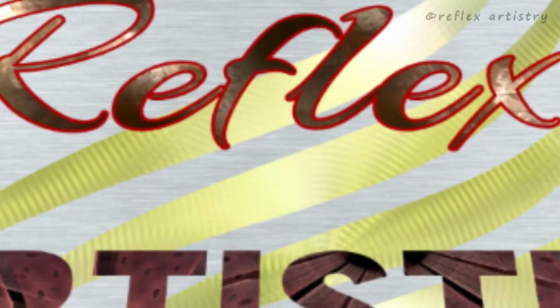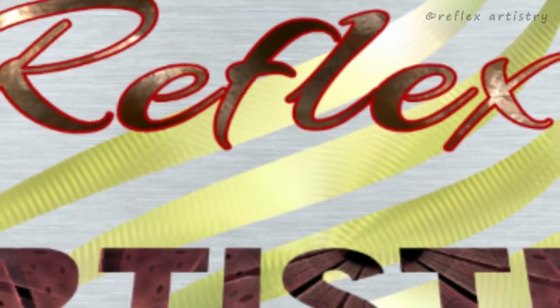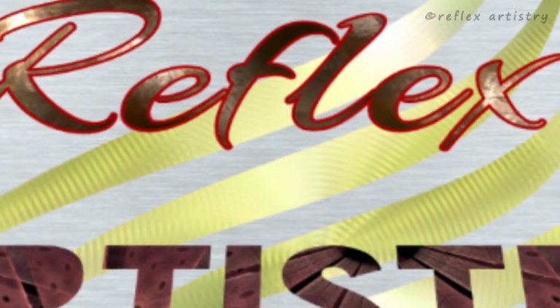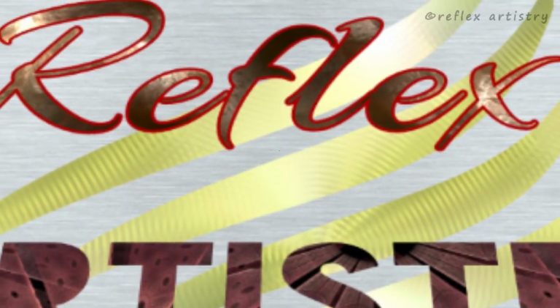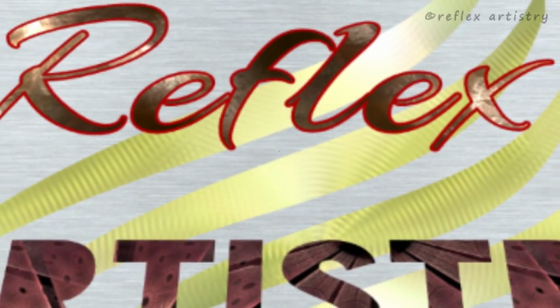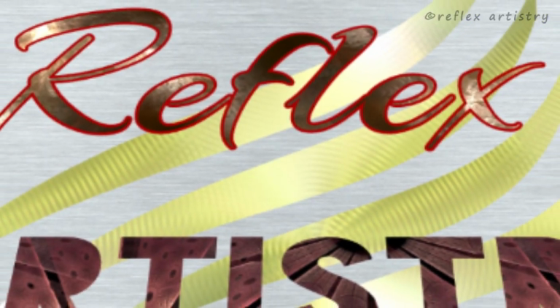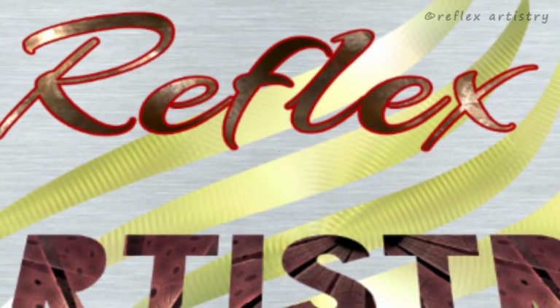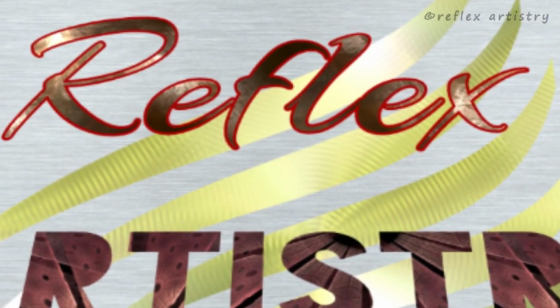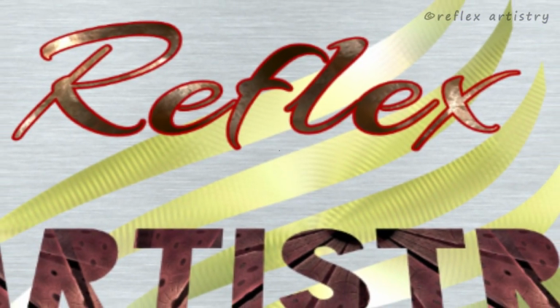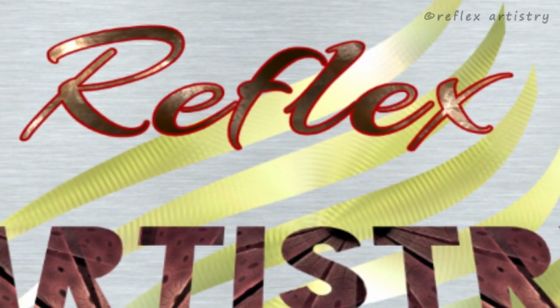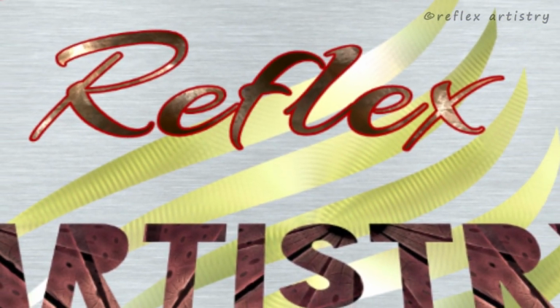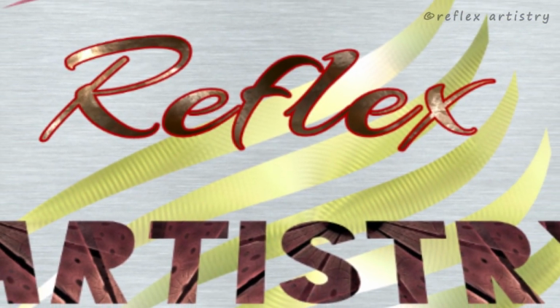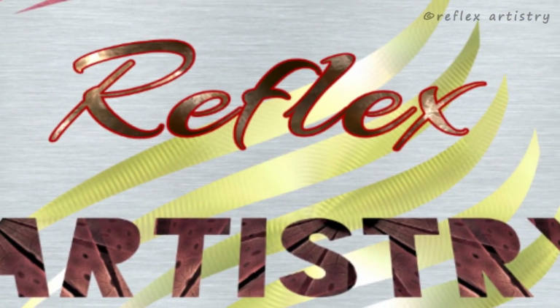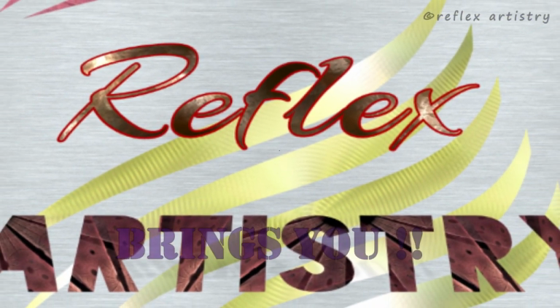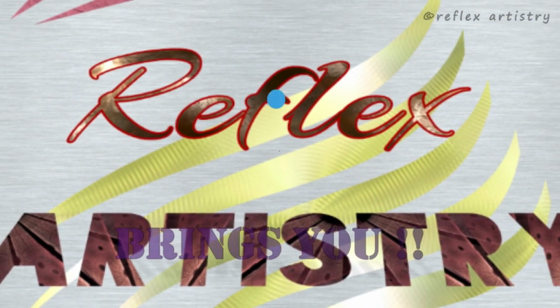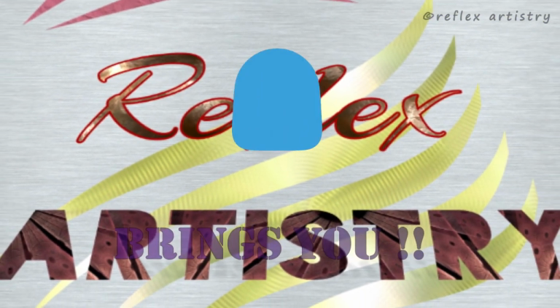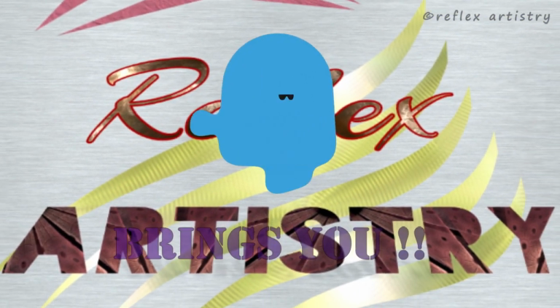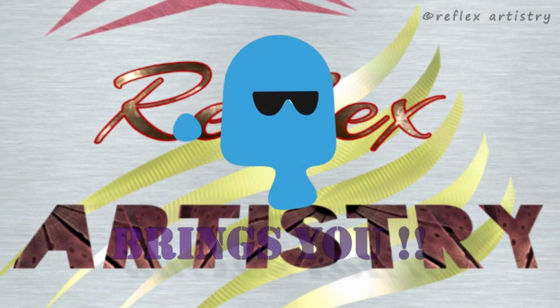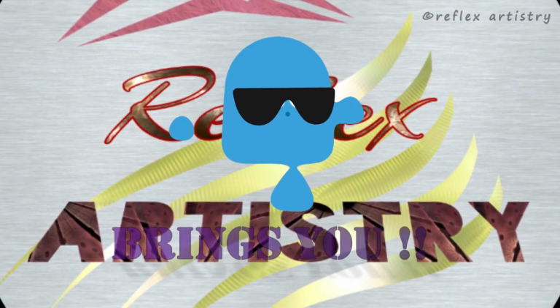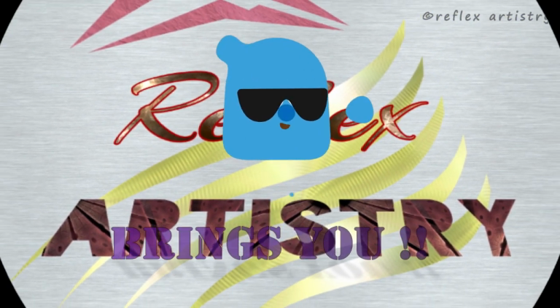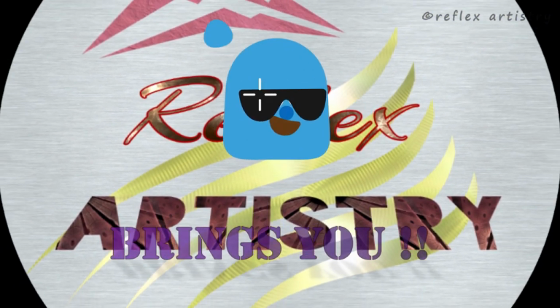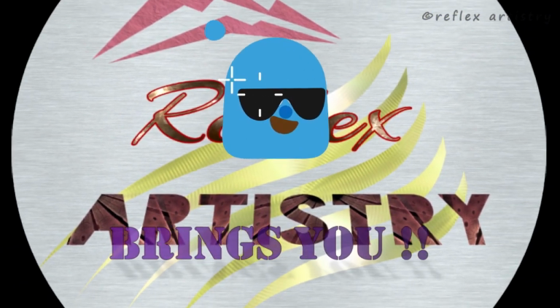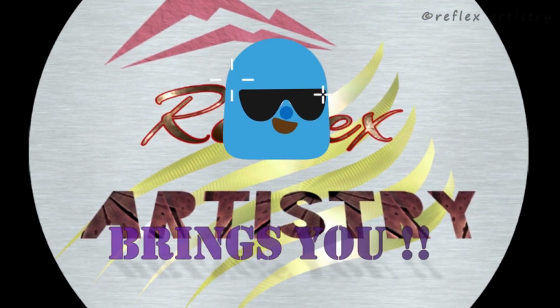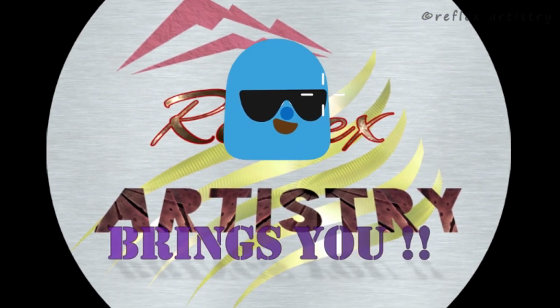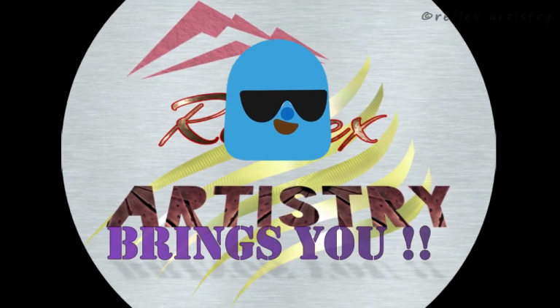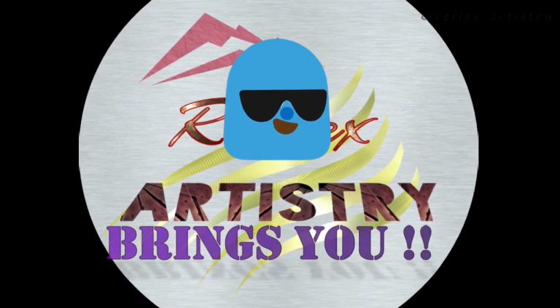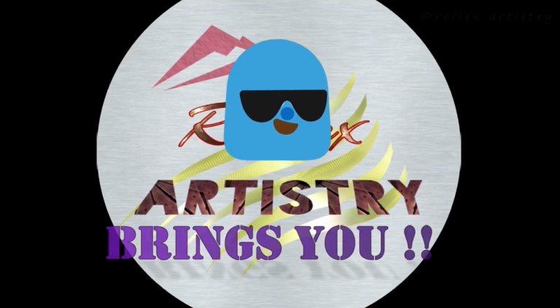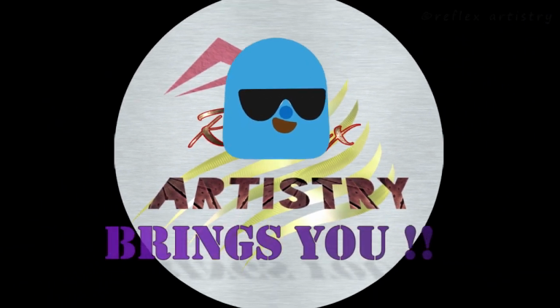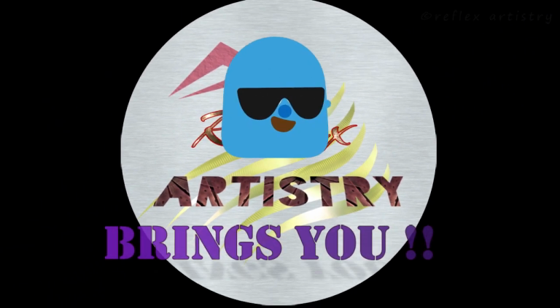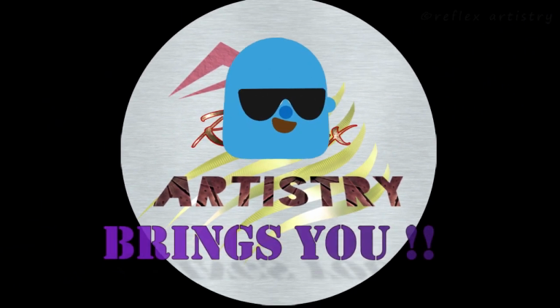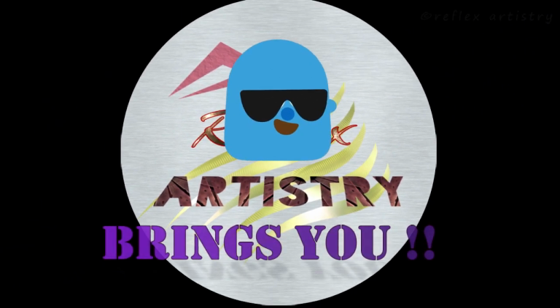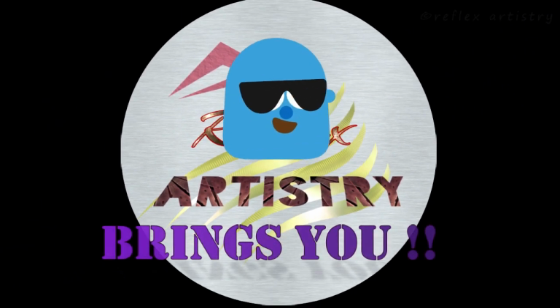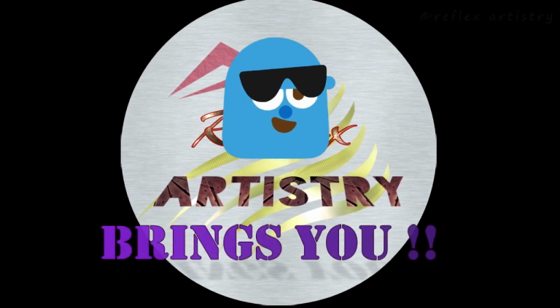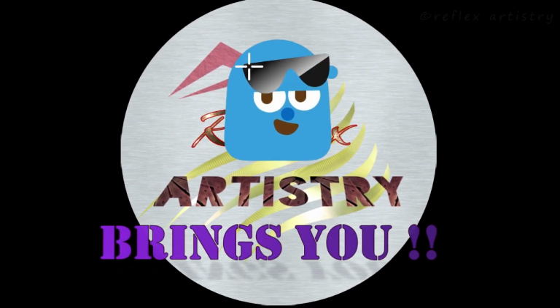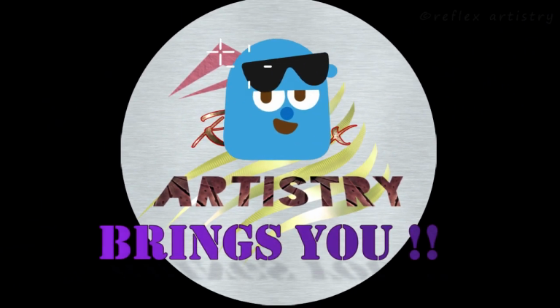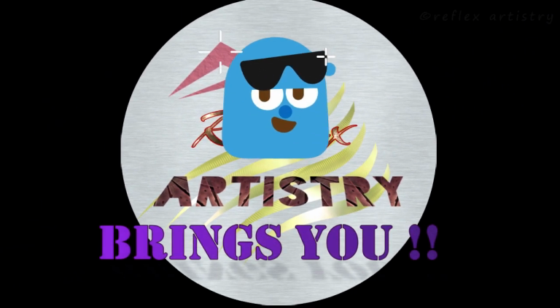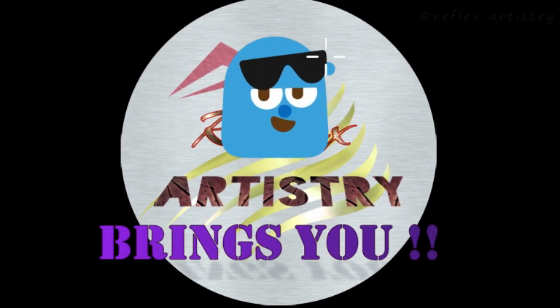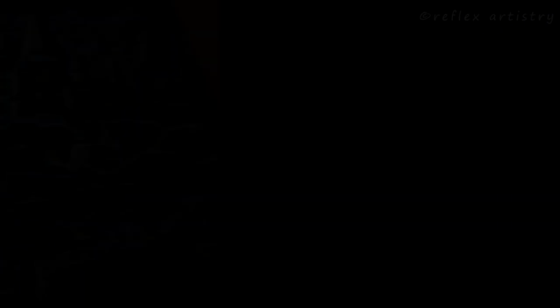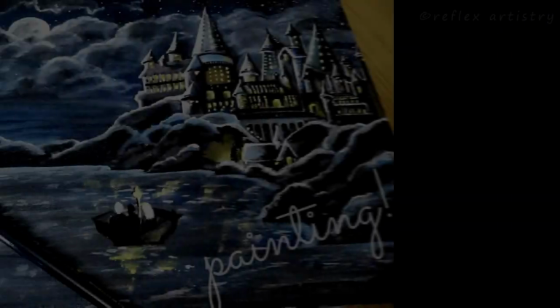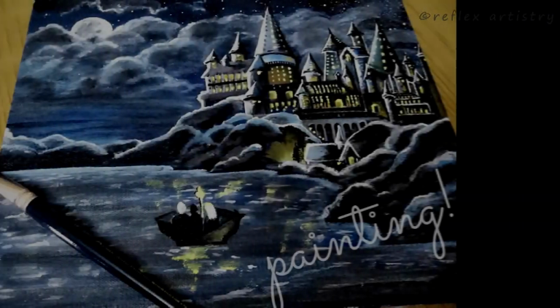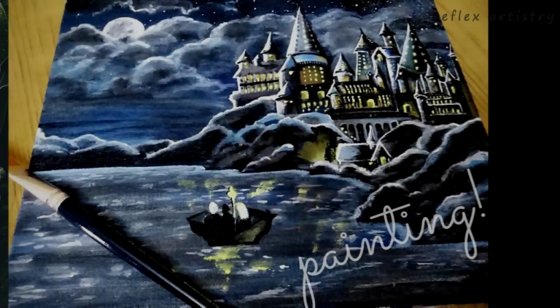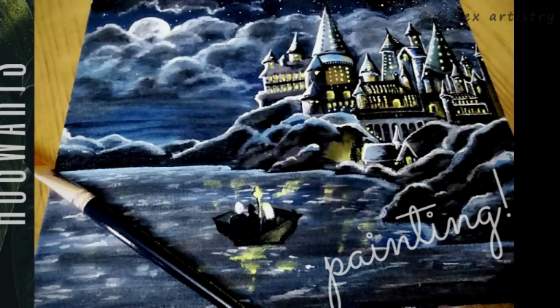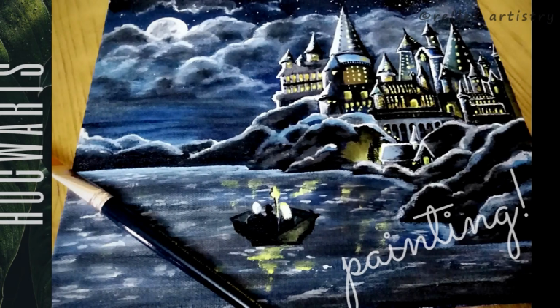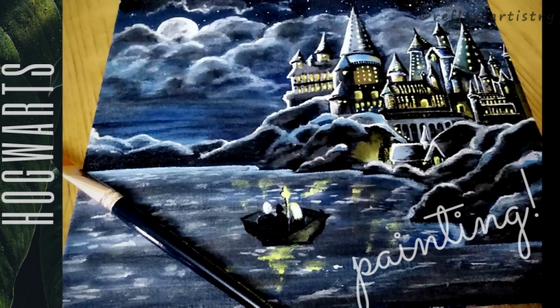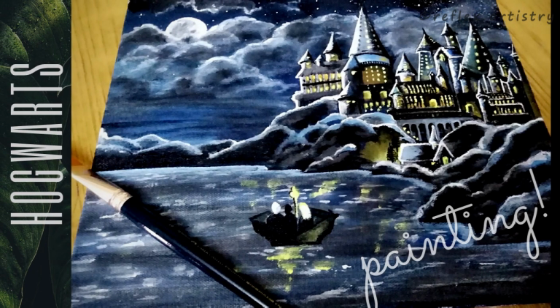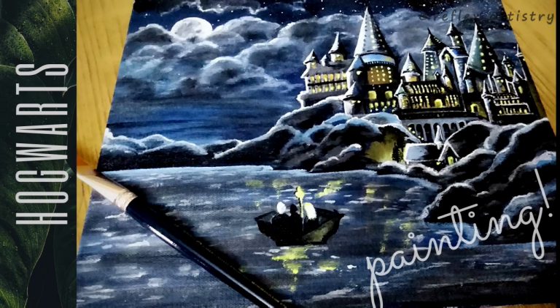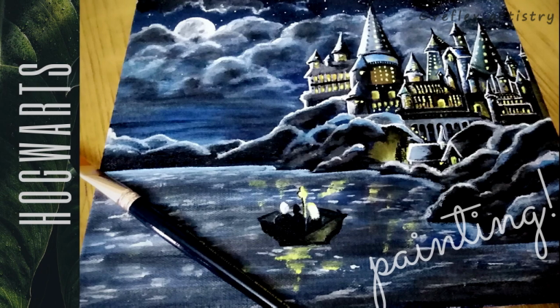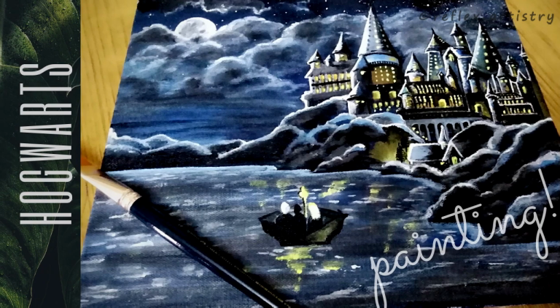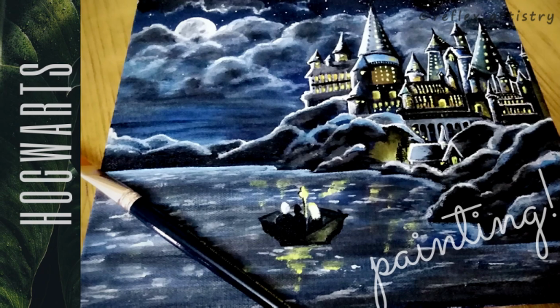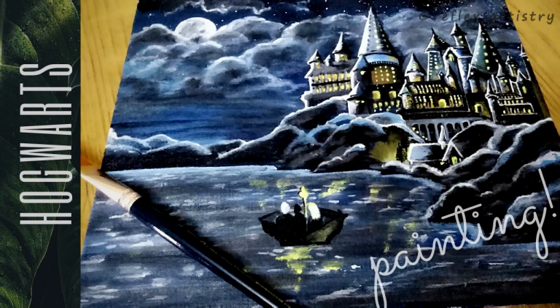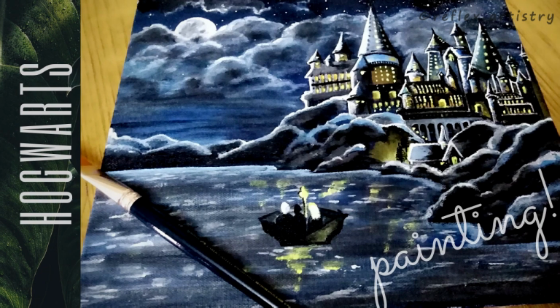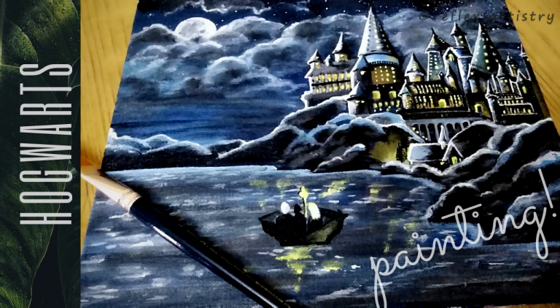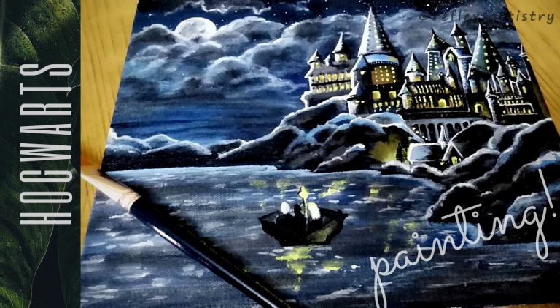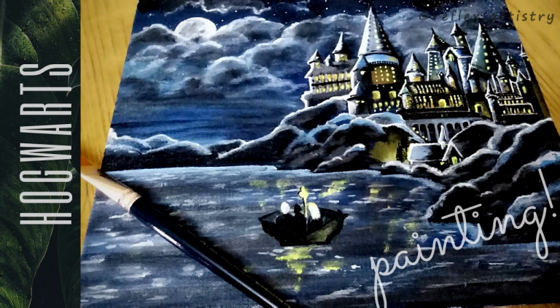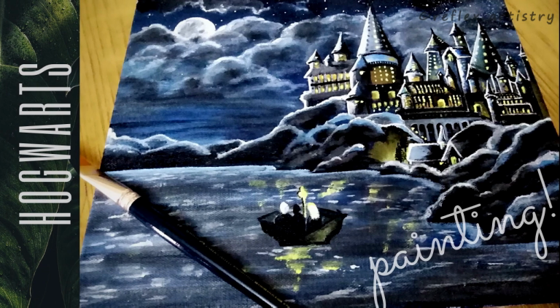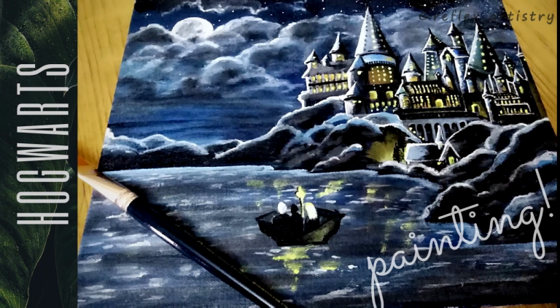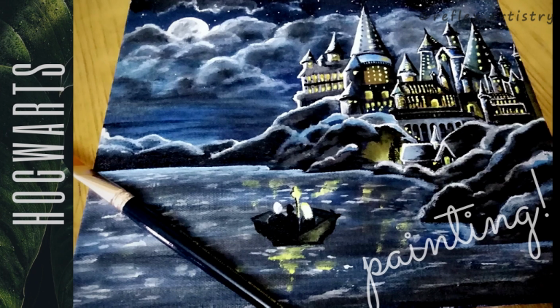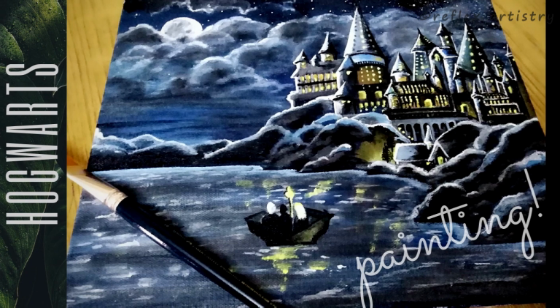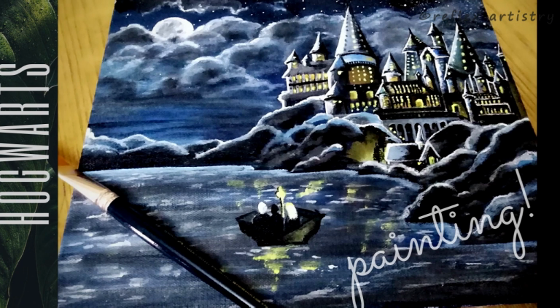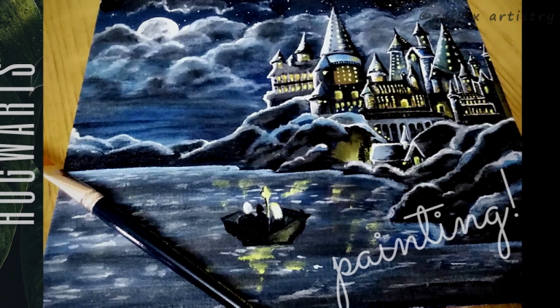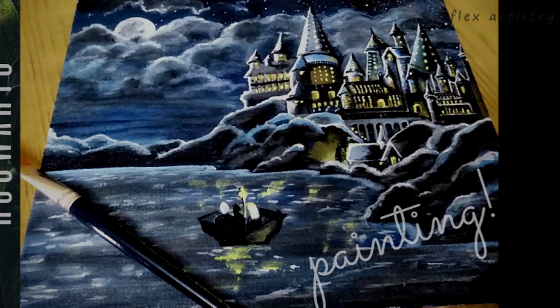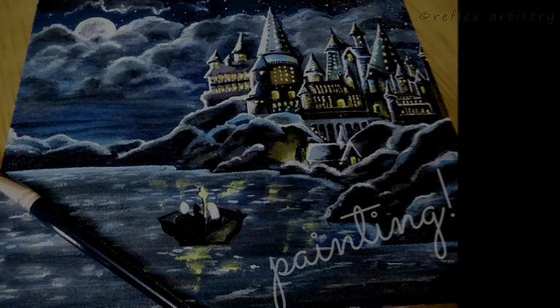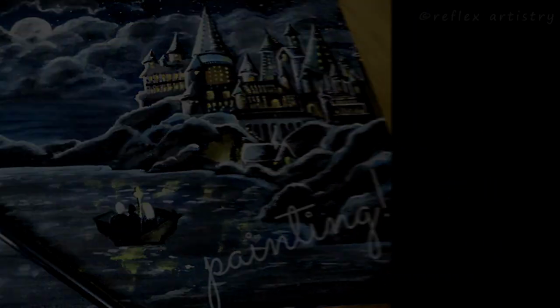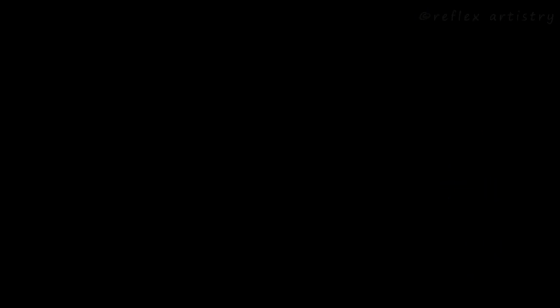Hello everyone, presenting you a painting of the most famous school of witchcraft and wizardry, Hogwarts.